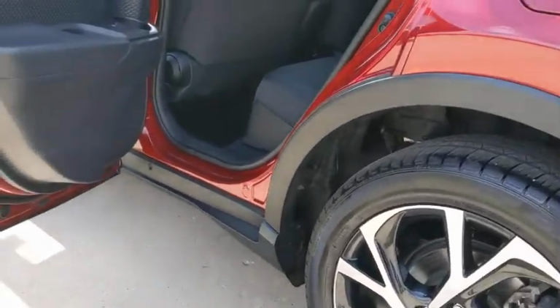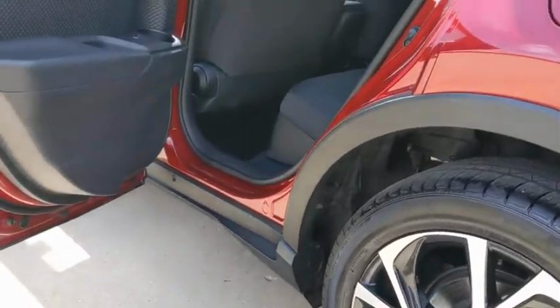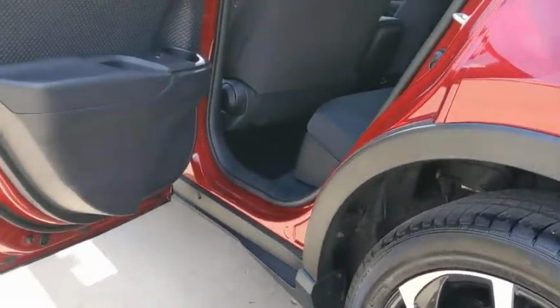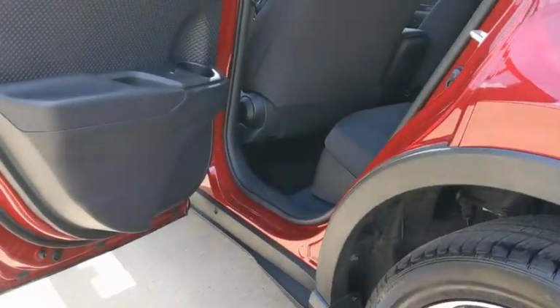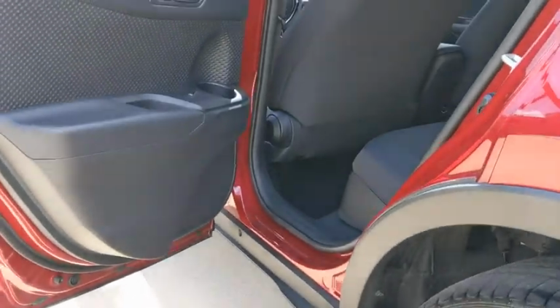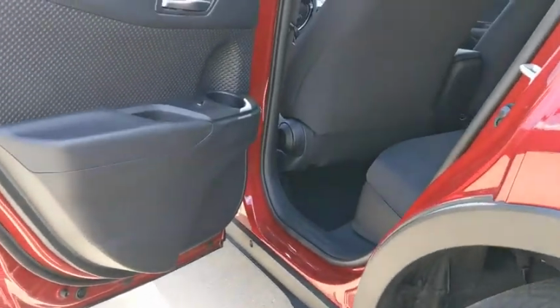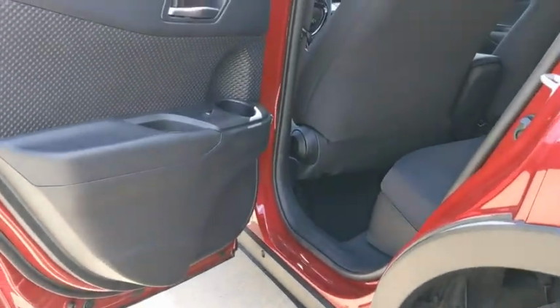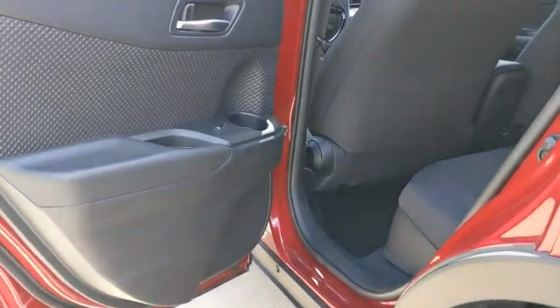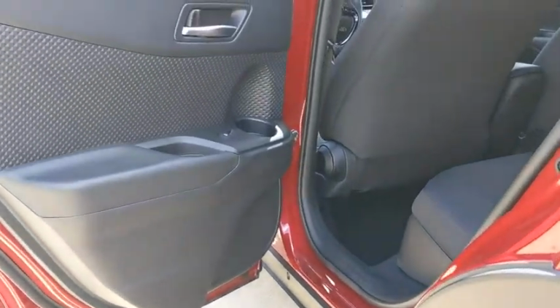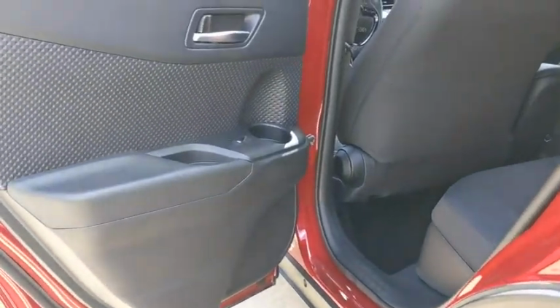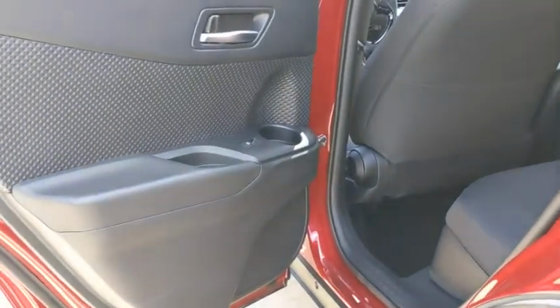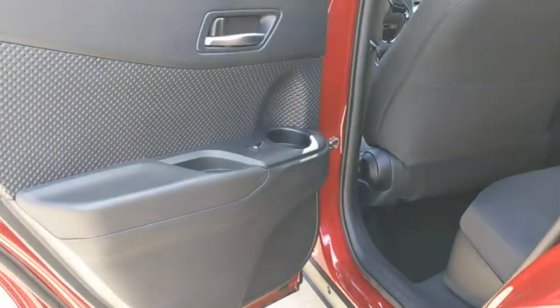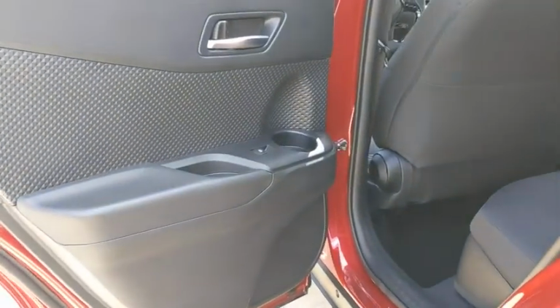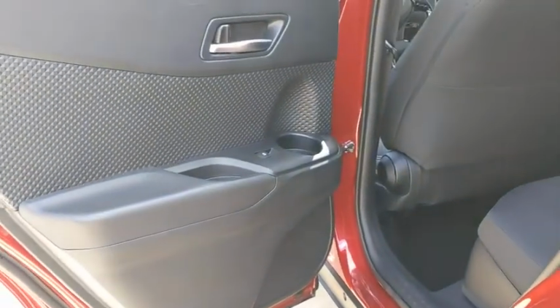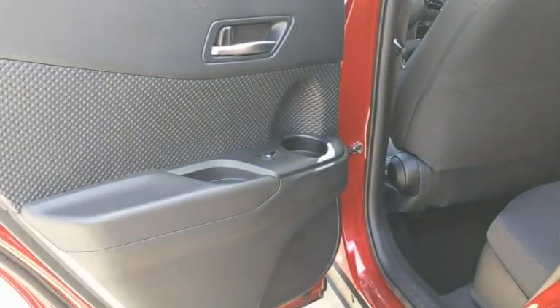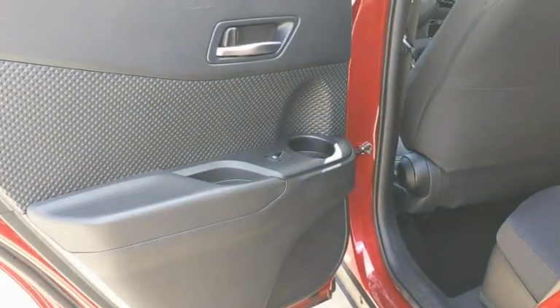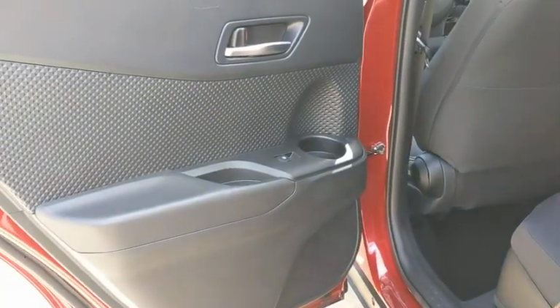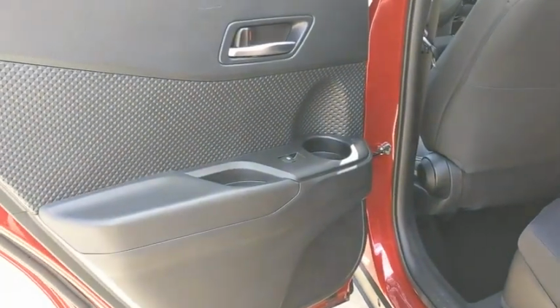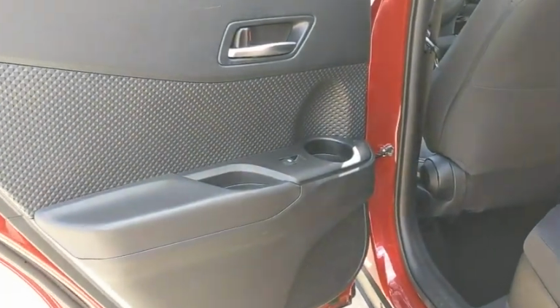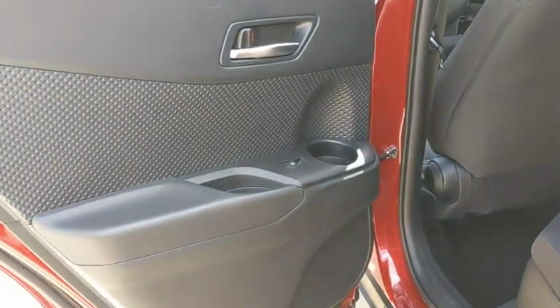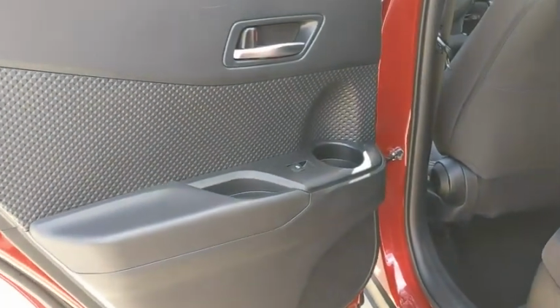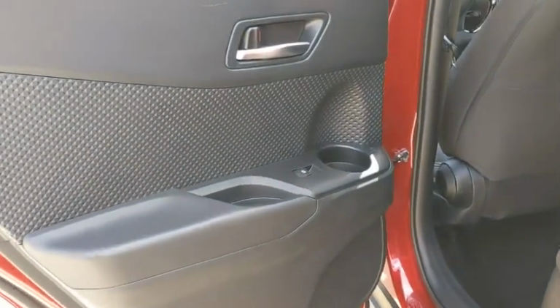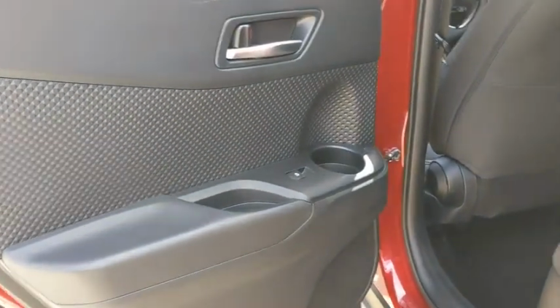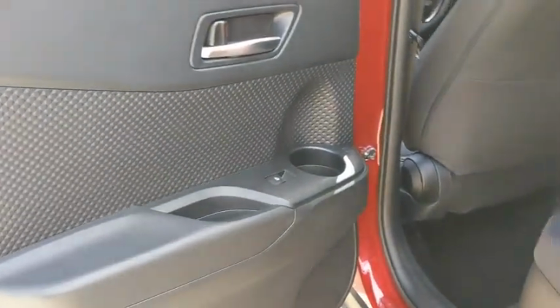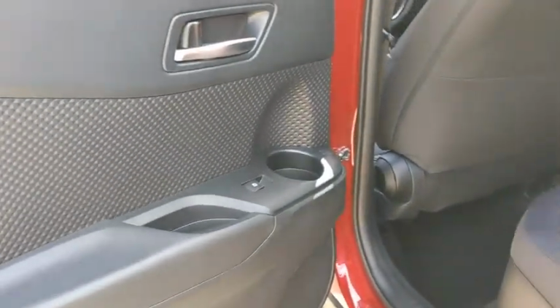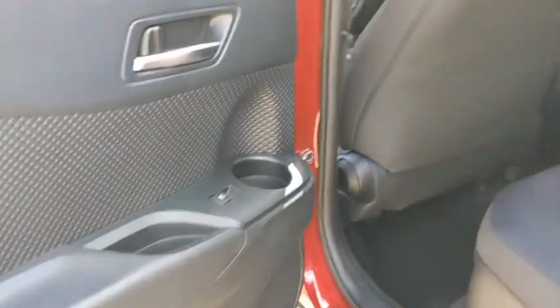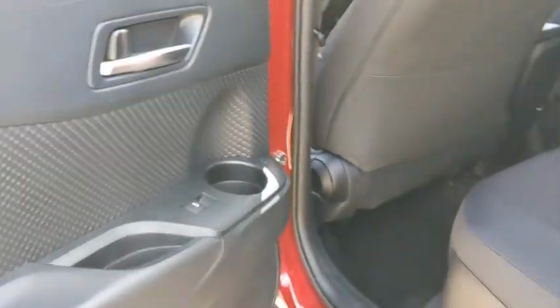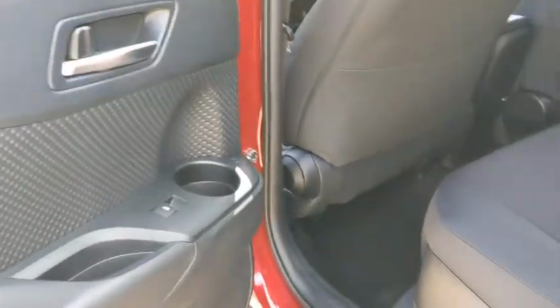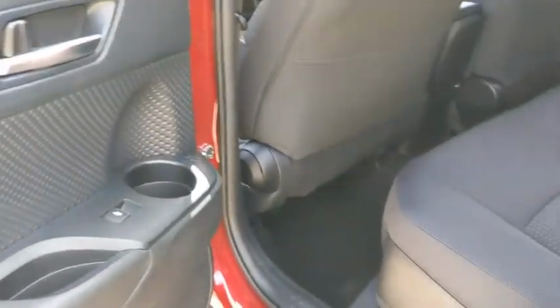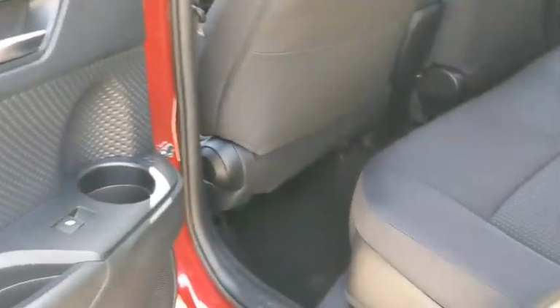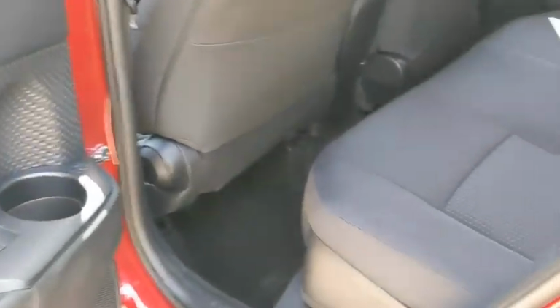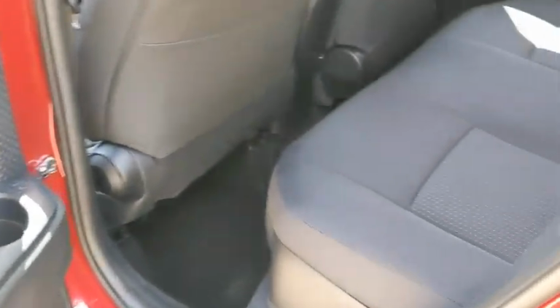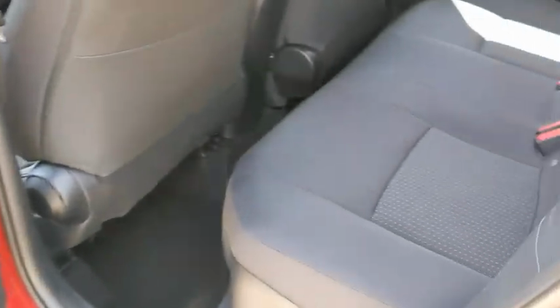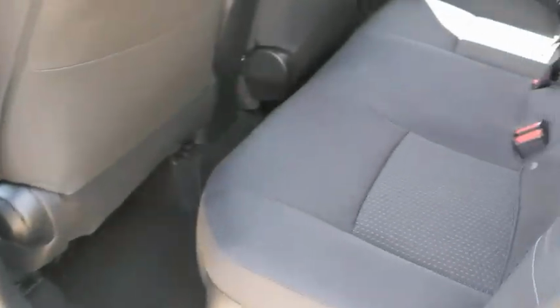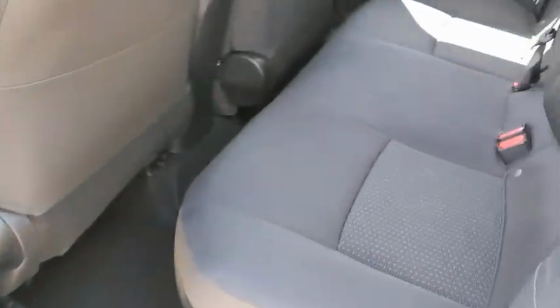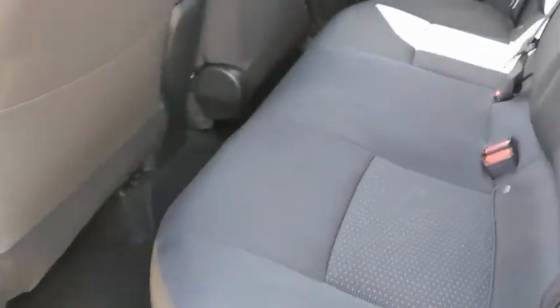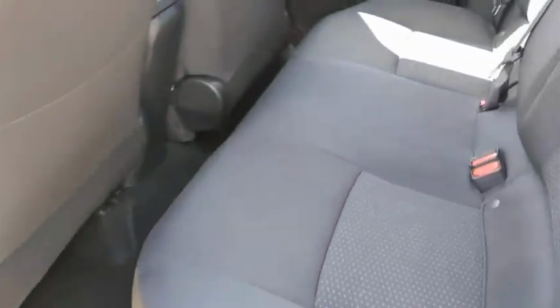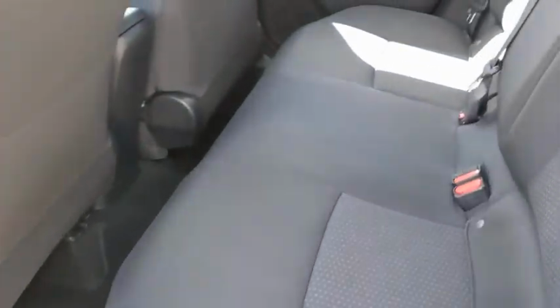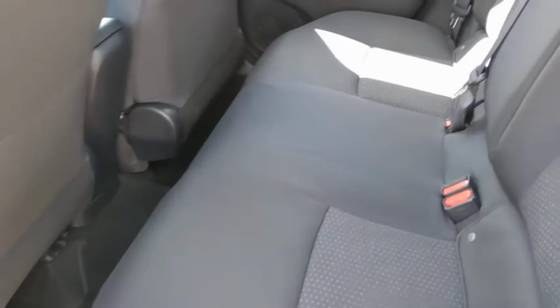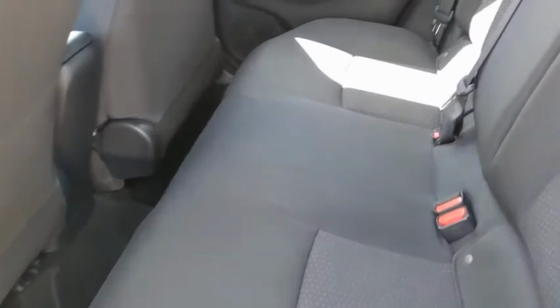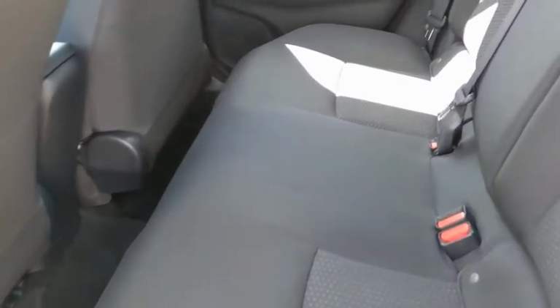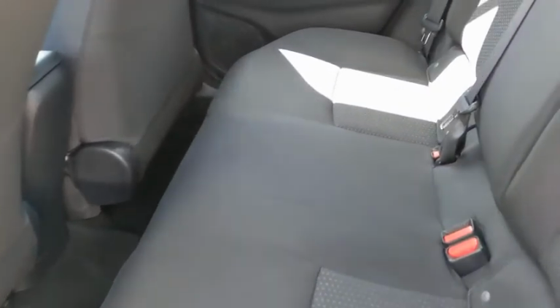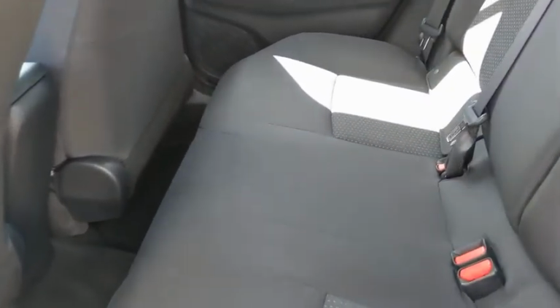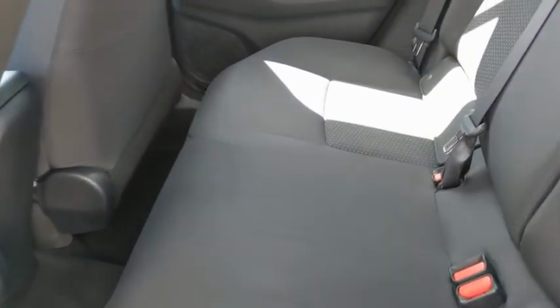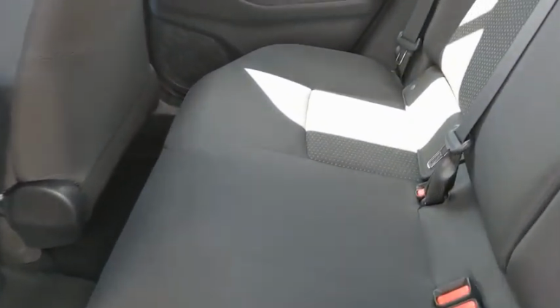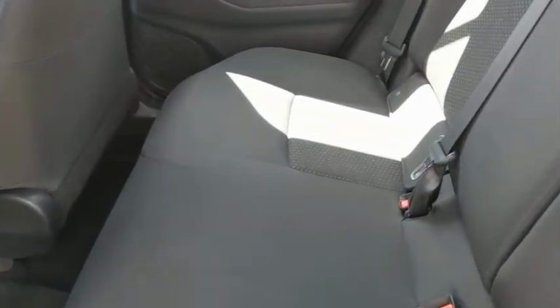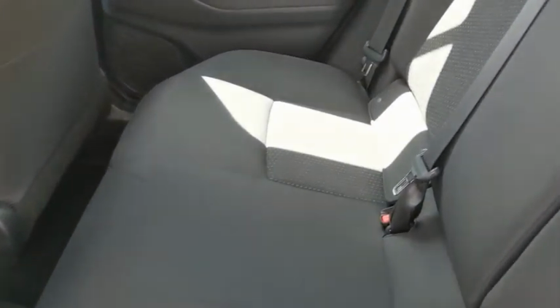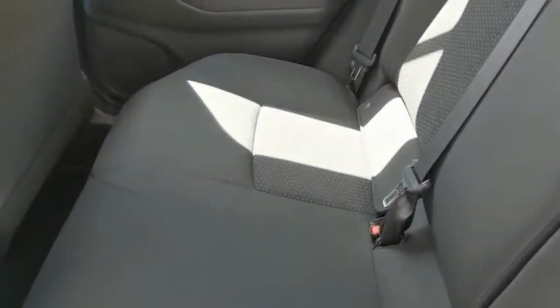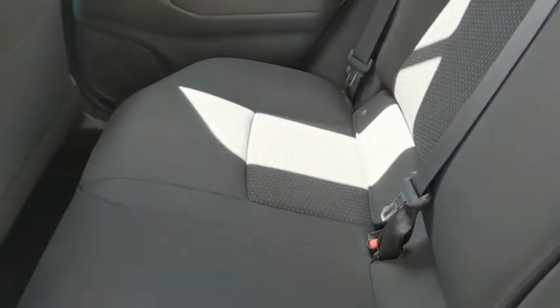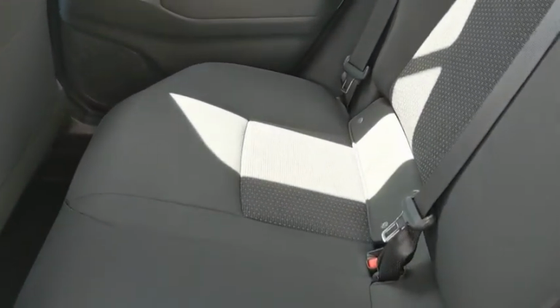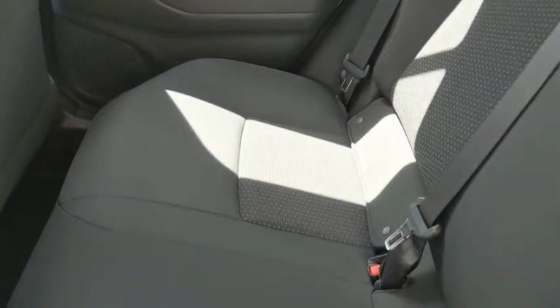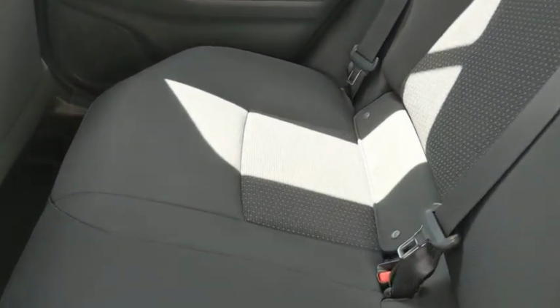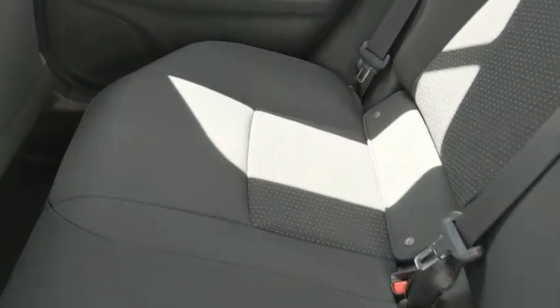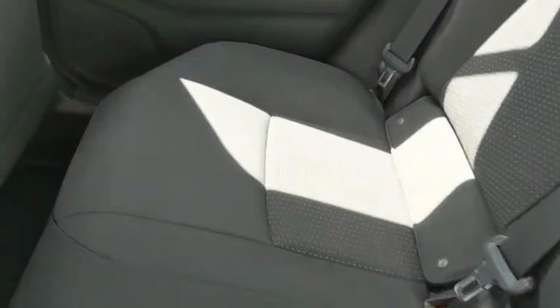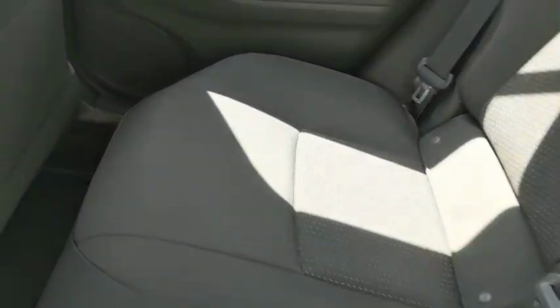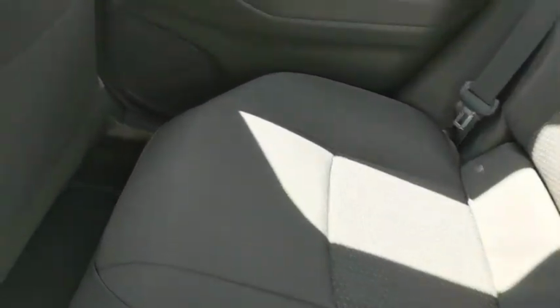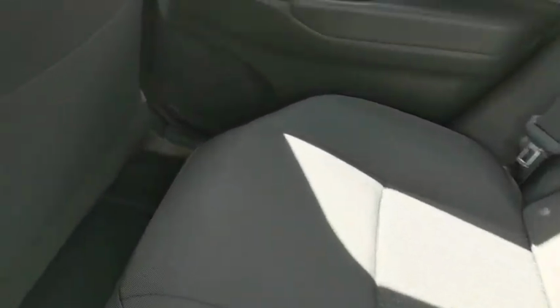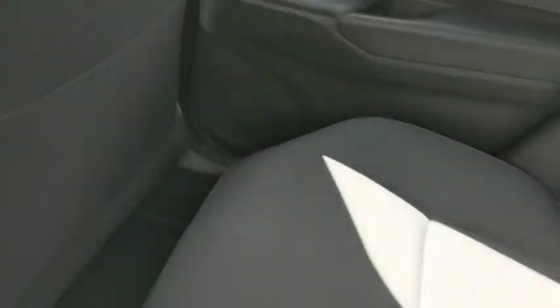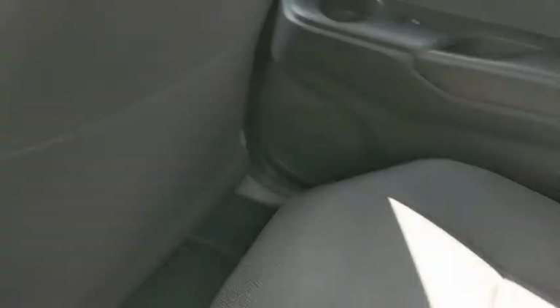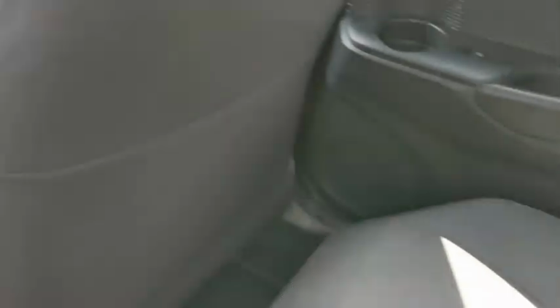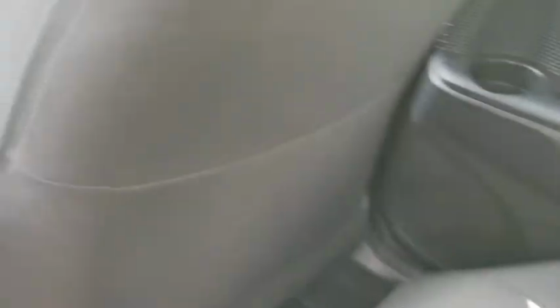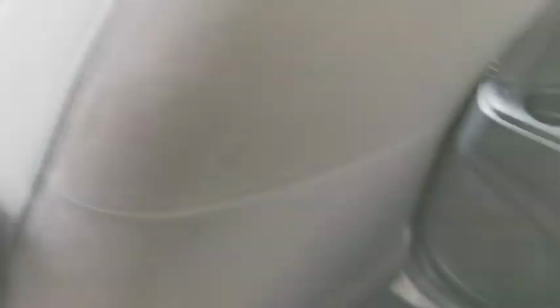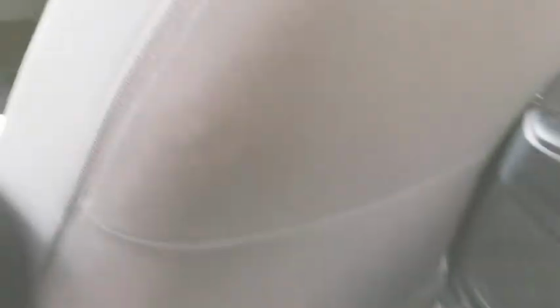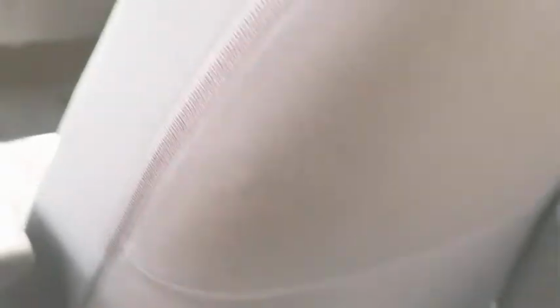Leather wrapped steering wheel, adjustable steering wheel, power steering, aluminum wheels, four-wheel disc brakes, keyless start.